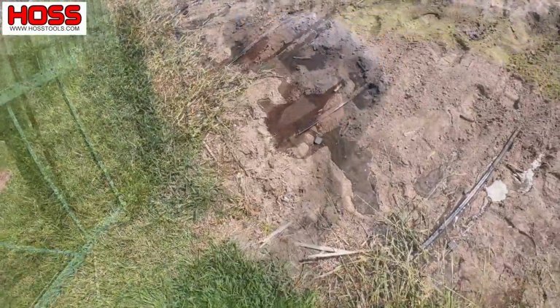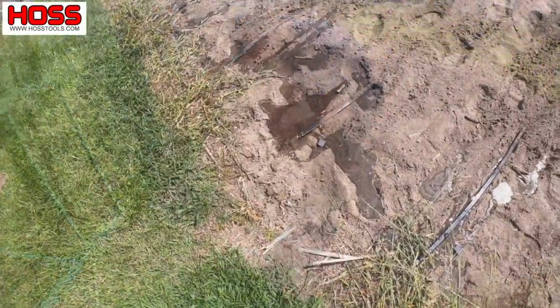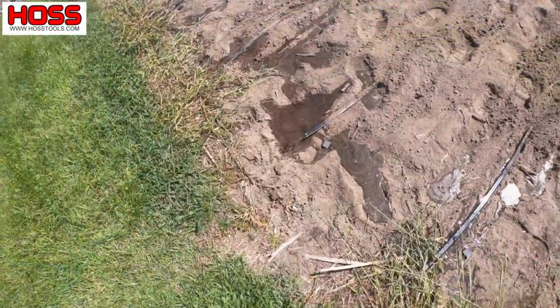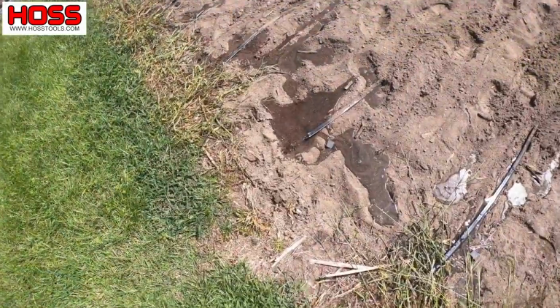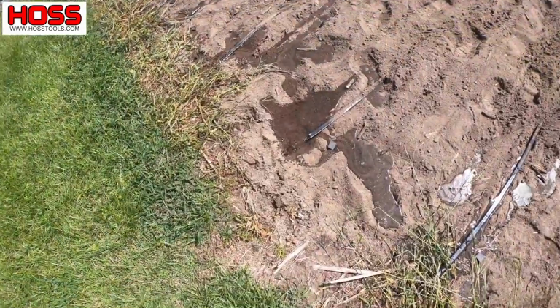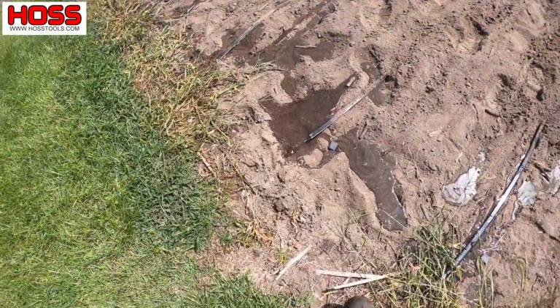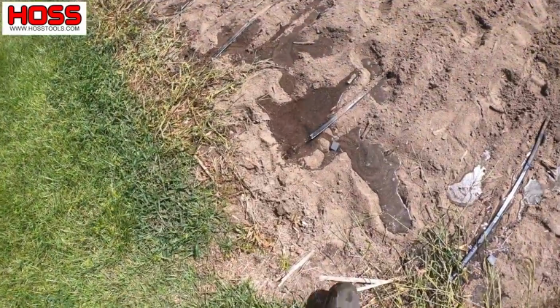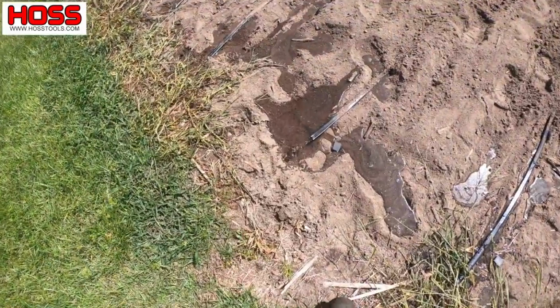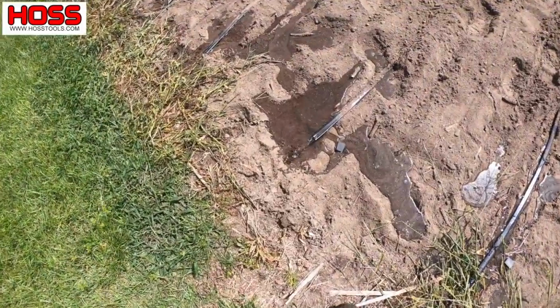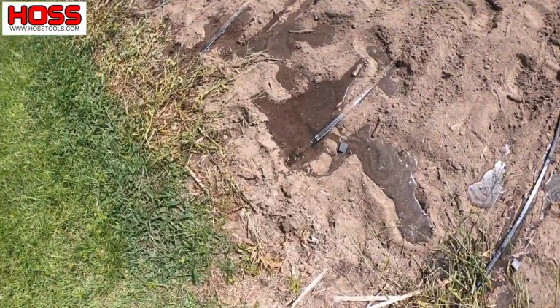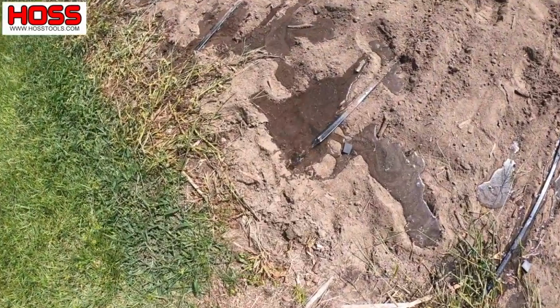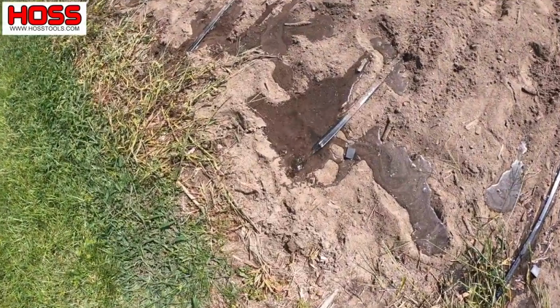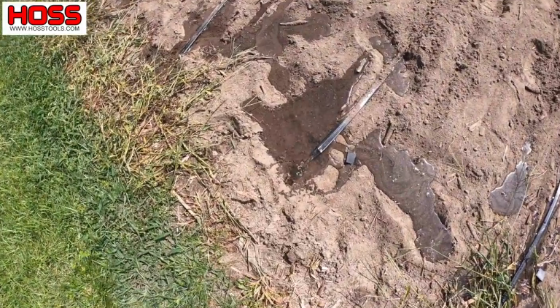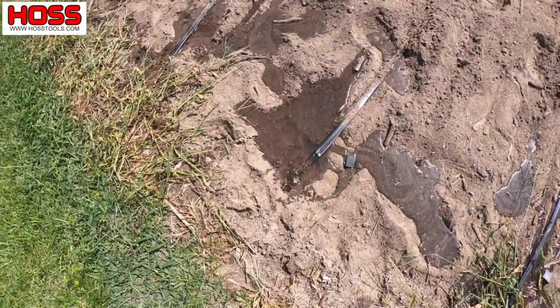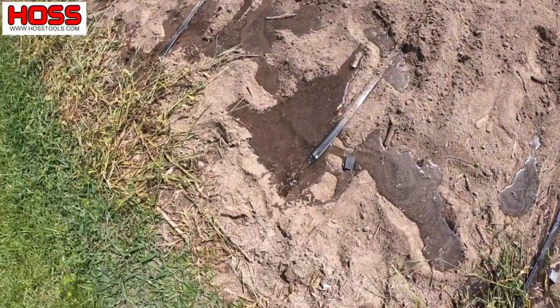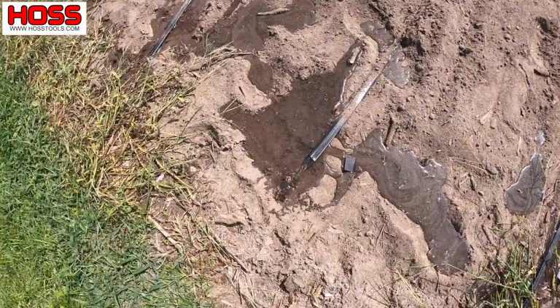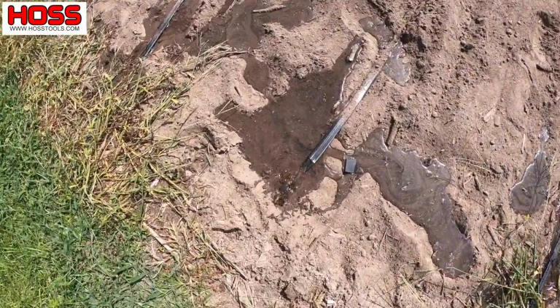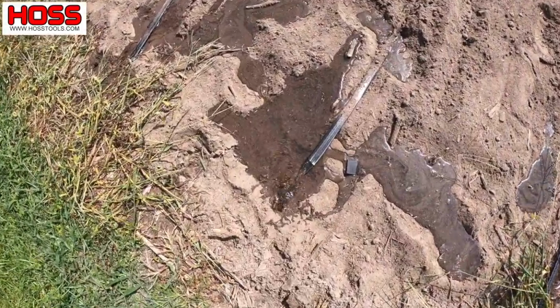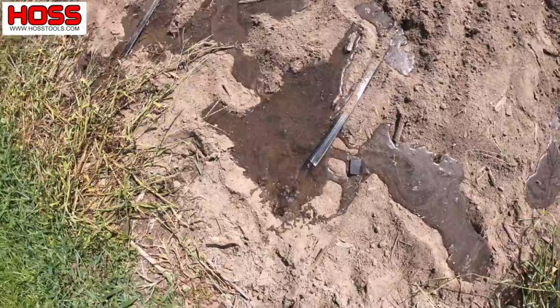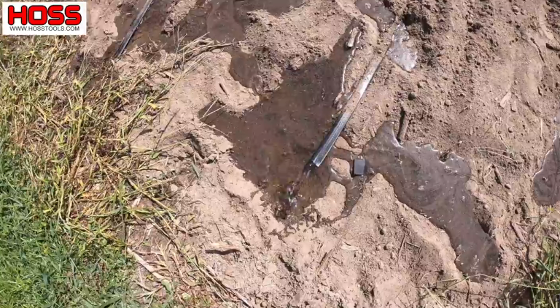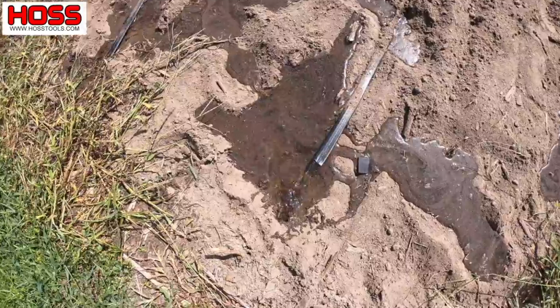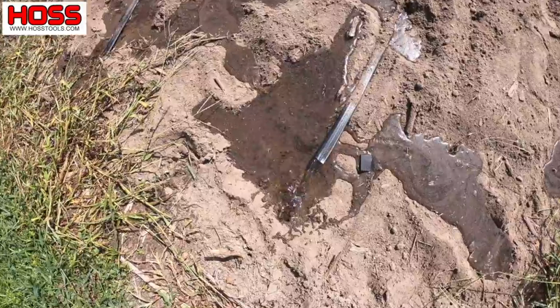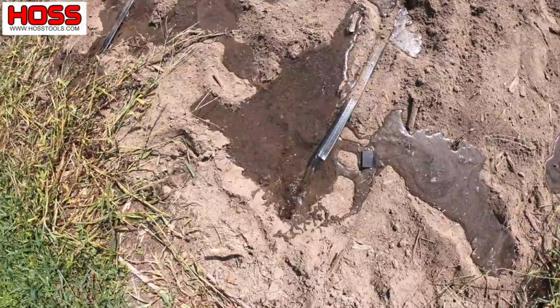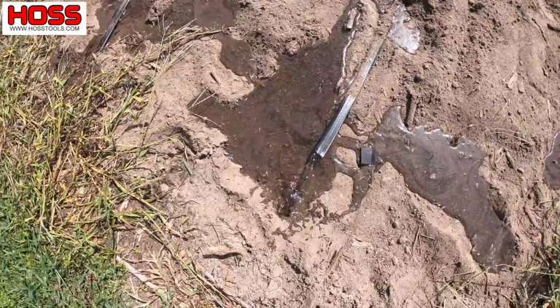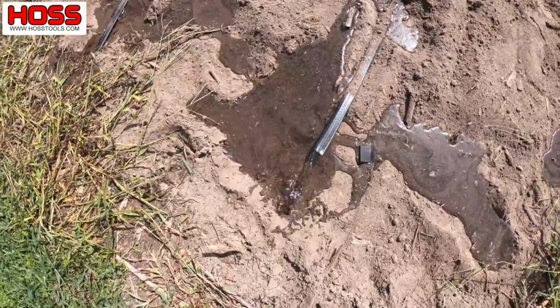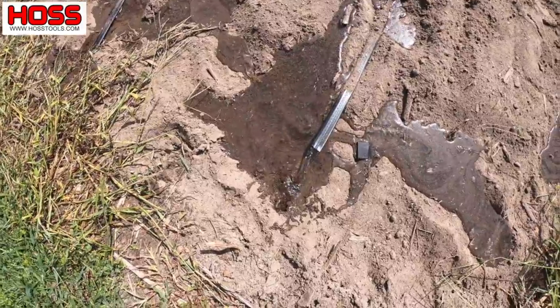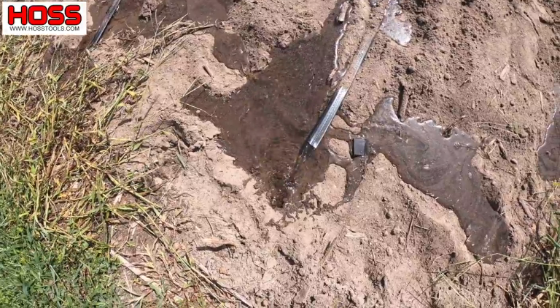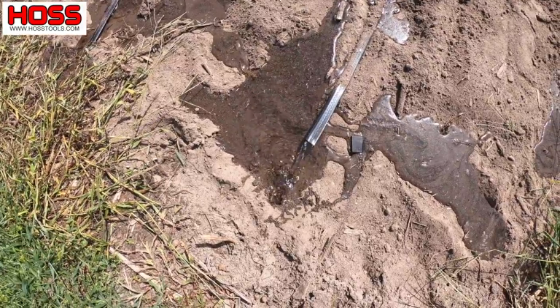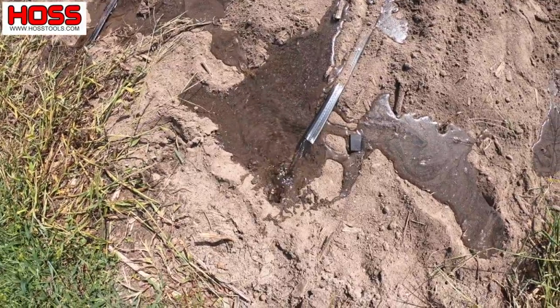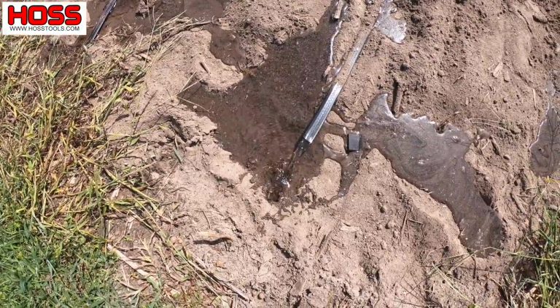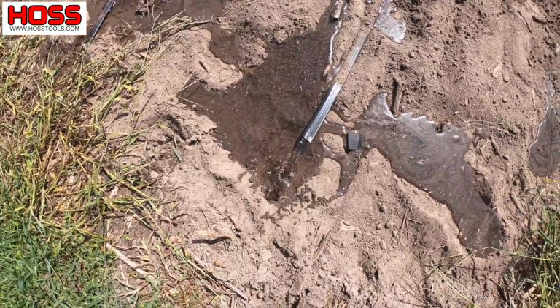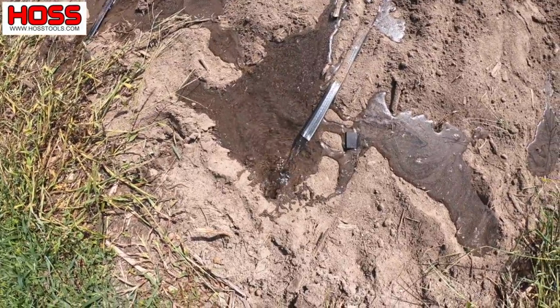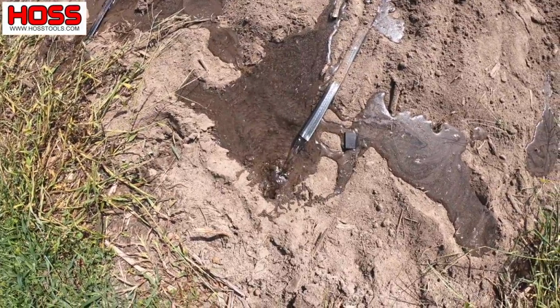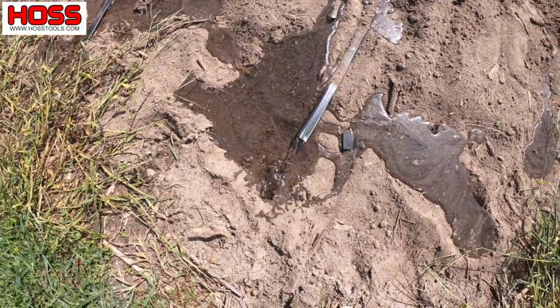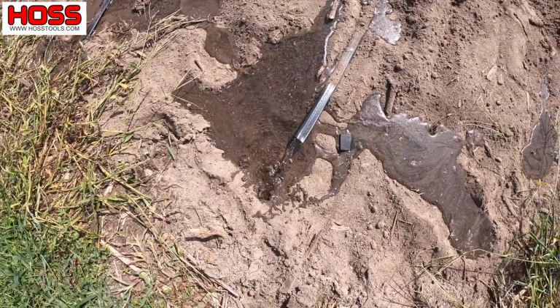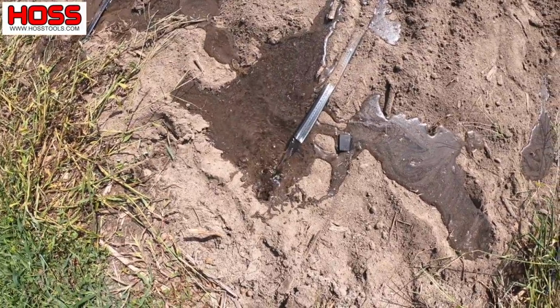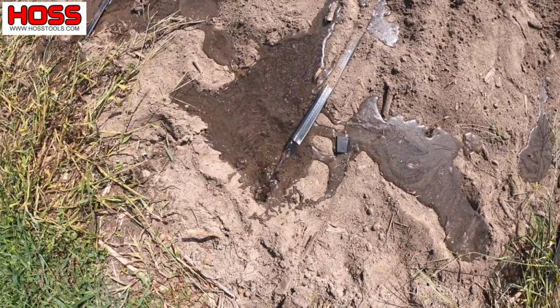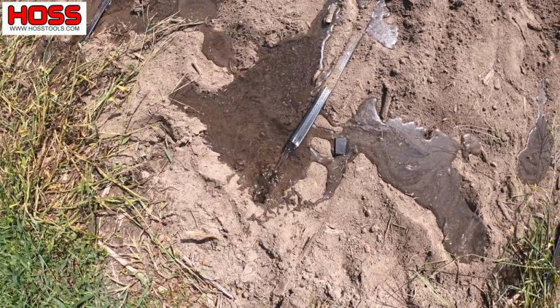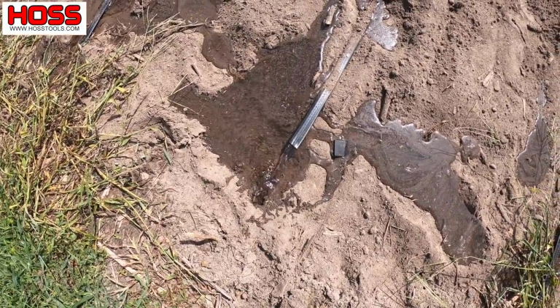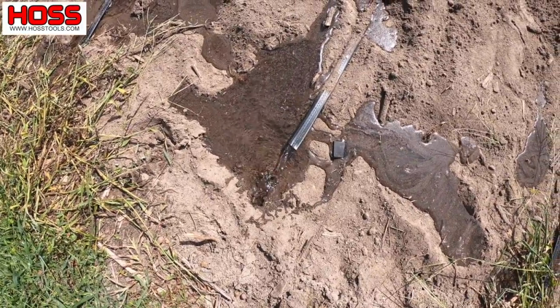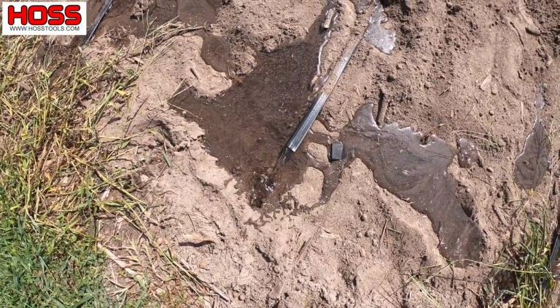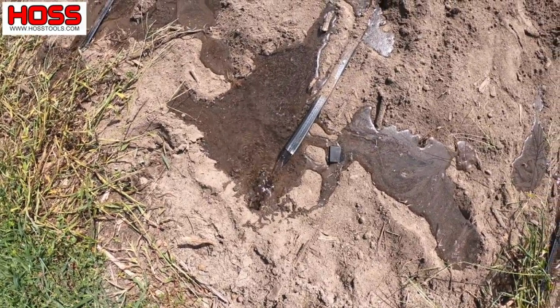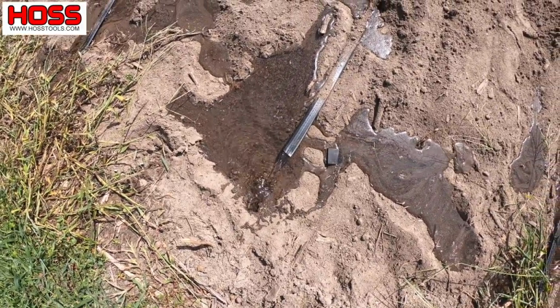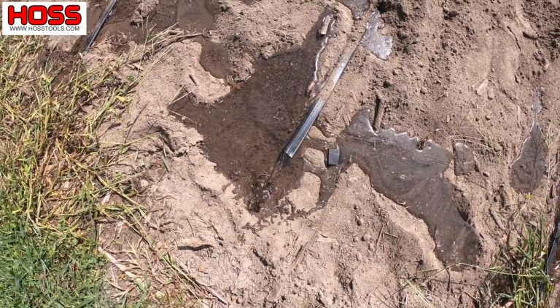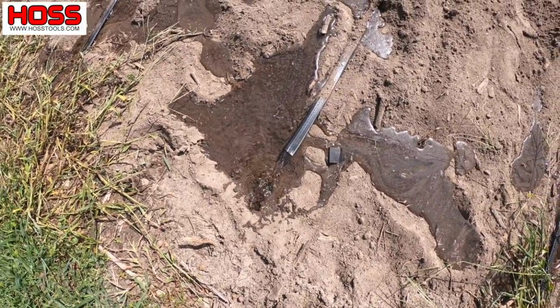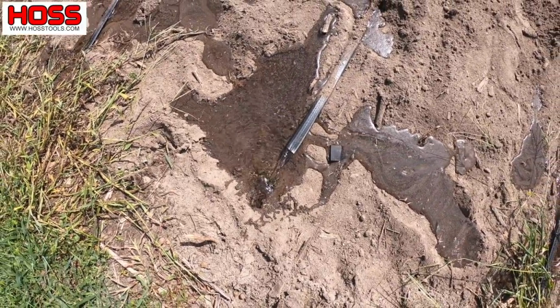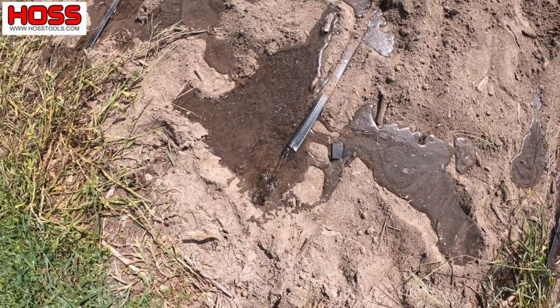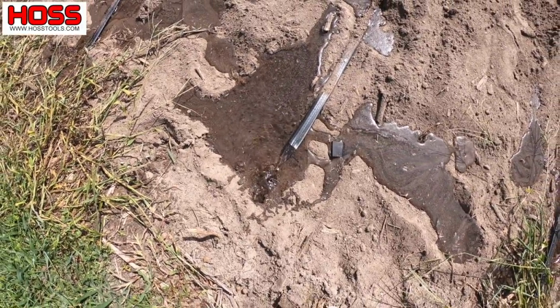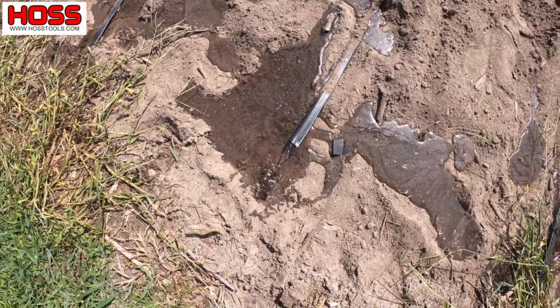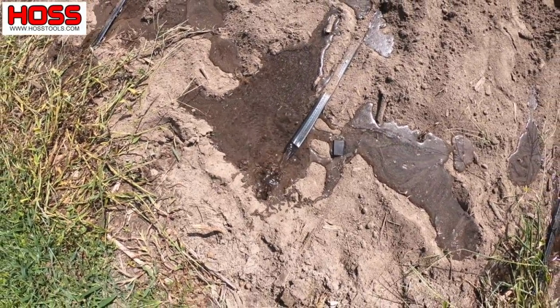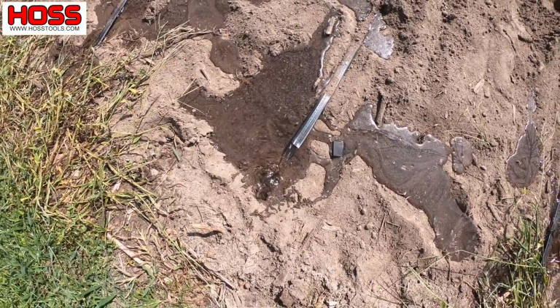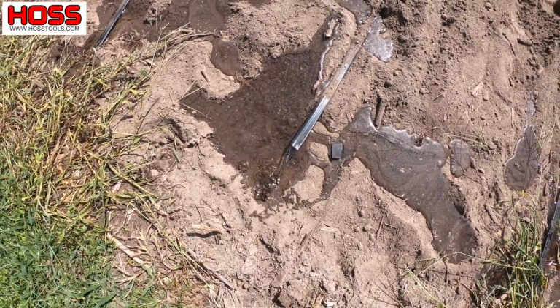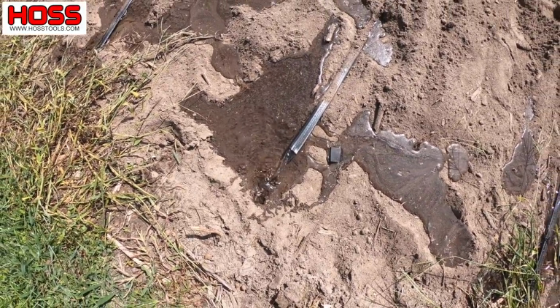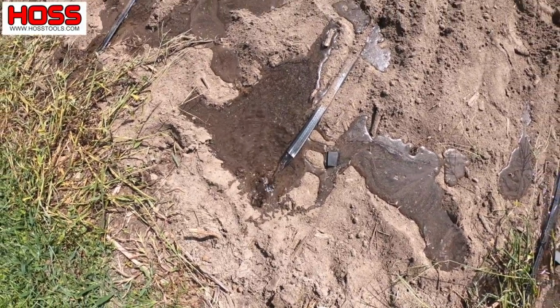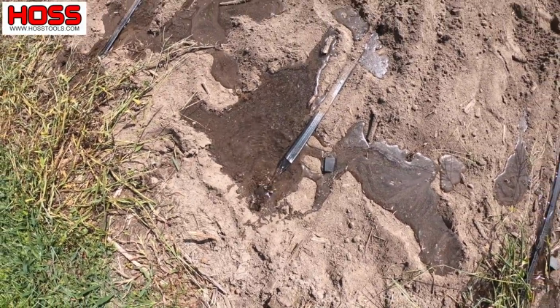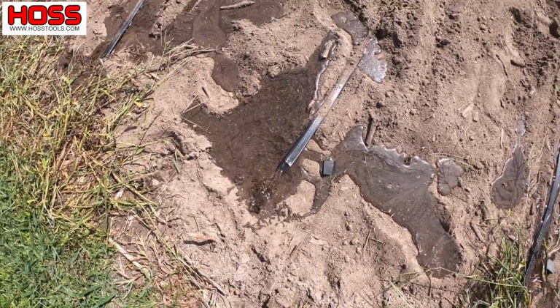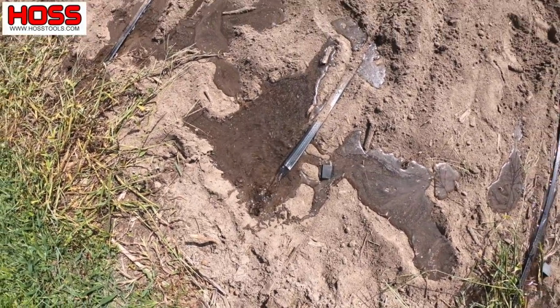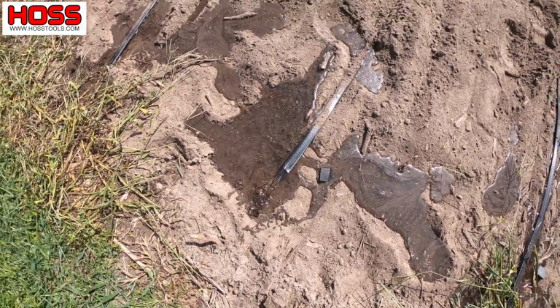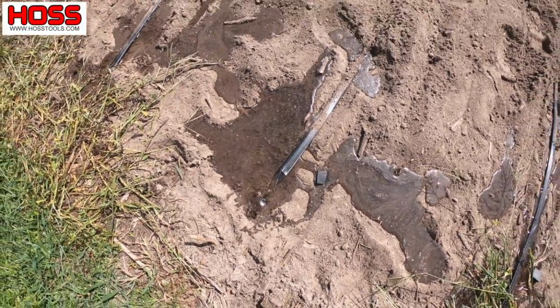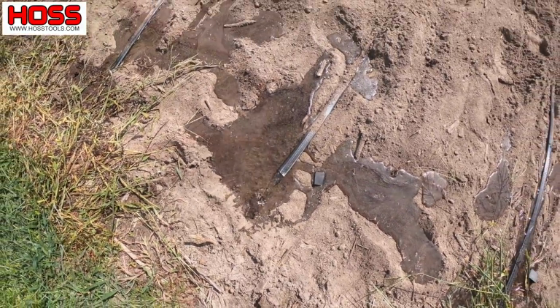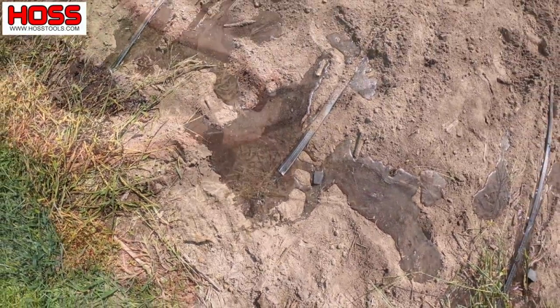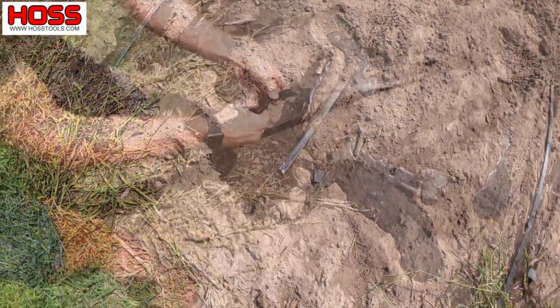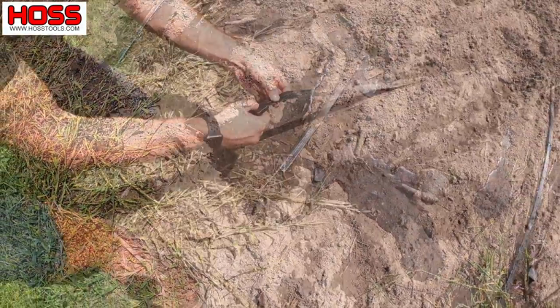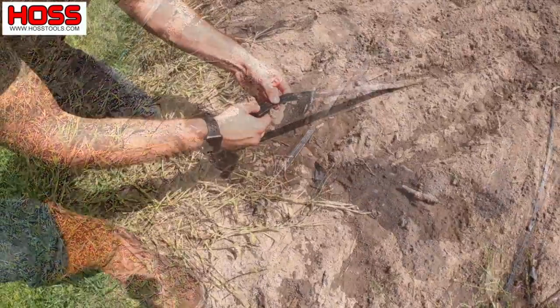I like to flush the lines just a little bit — maybe about a minute or two — to get all that dirt out of there before I put the row ends on.